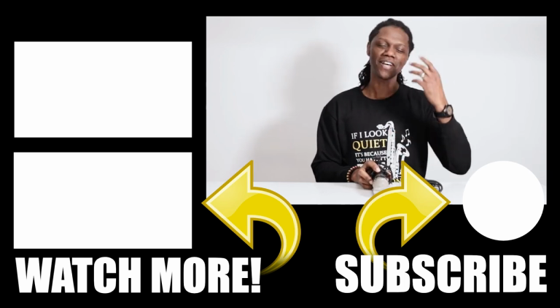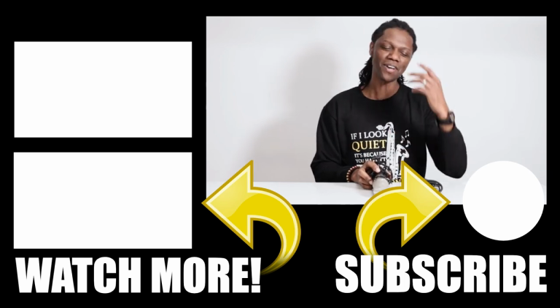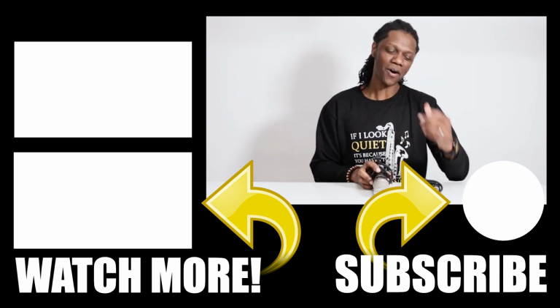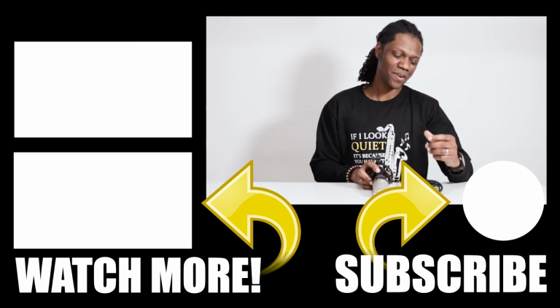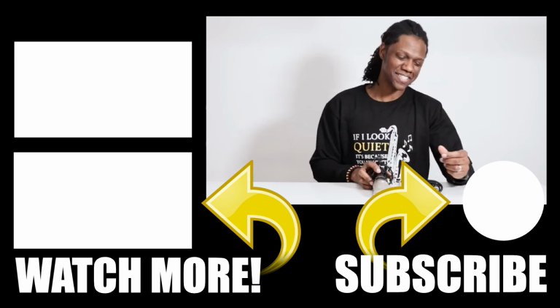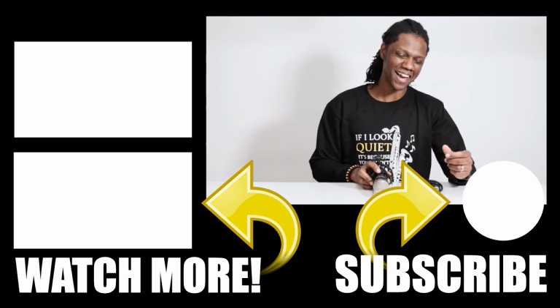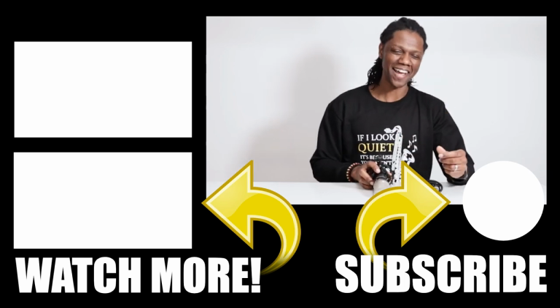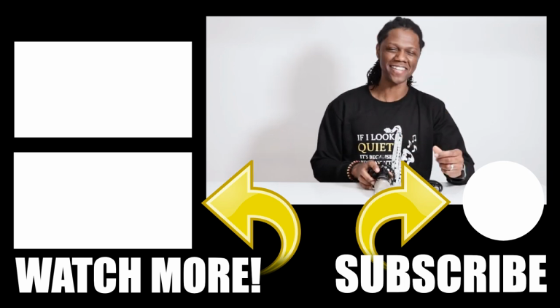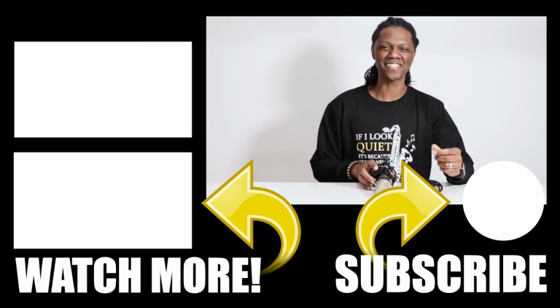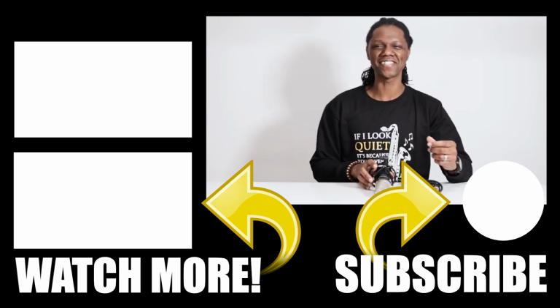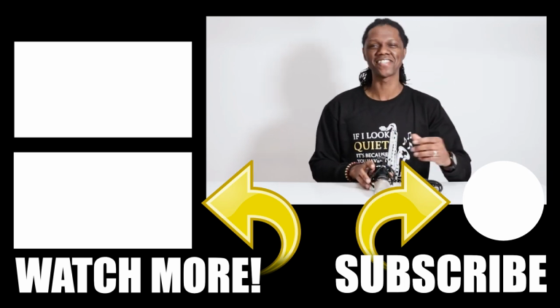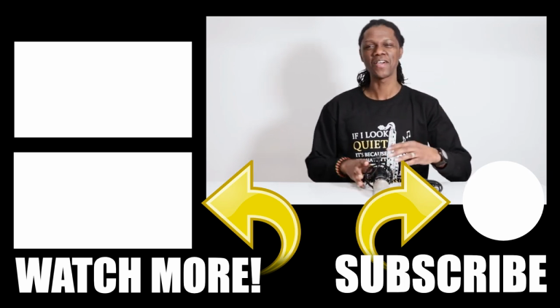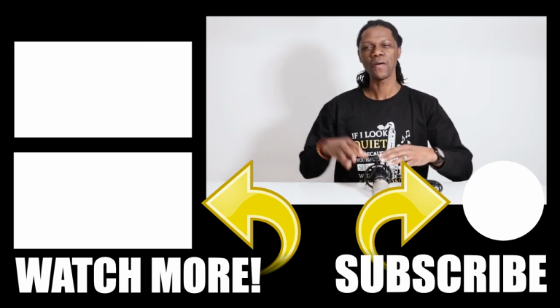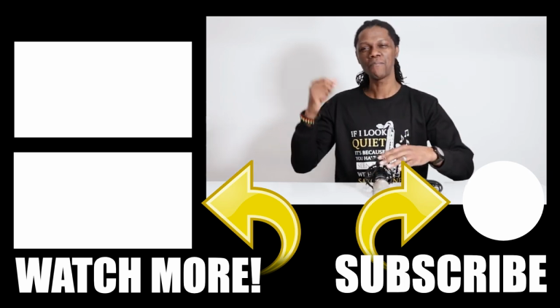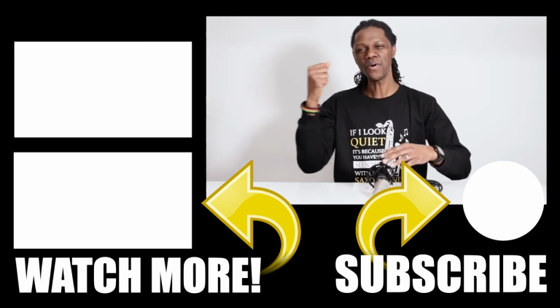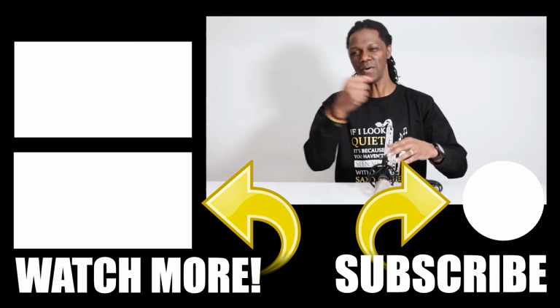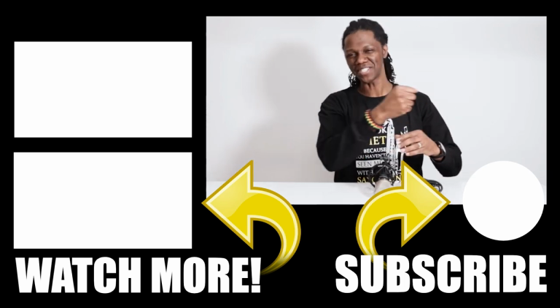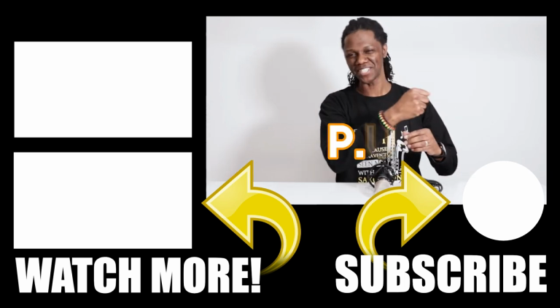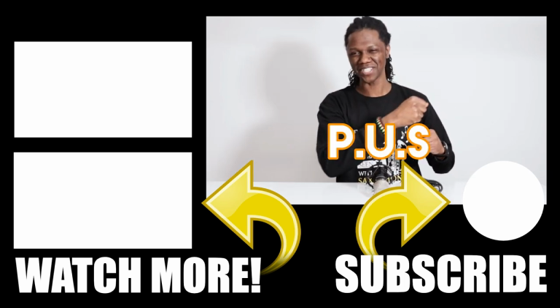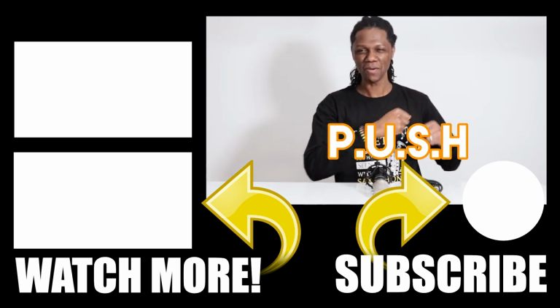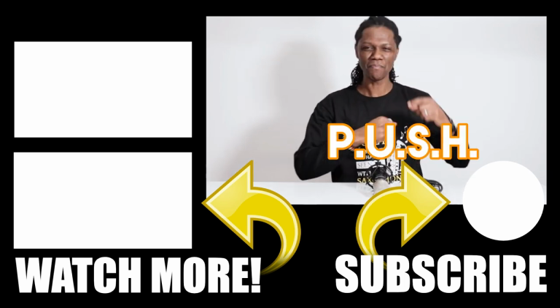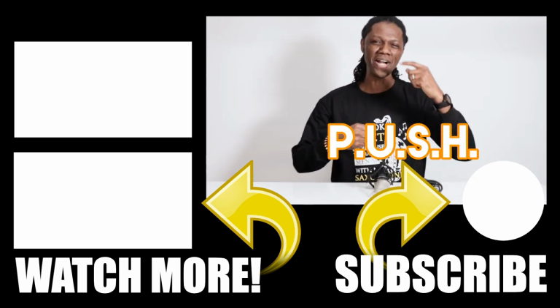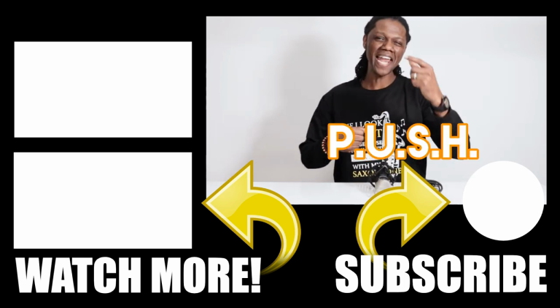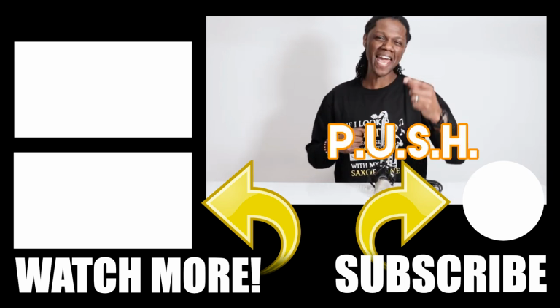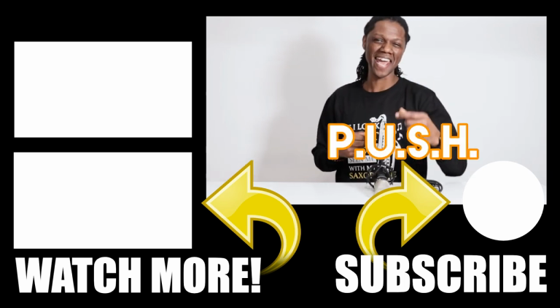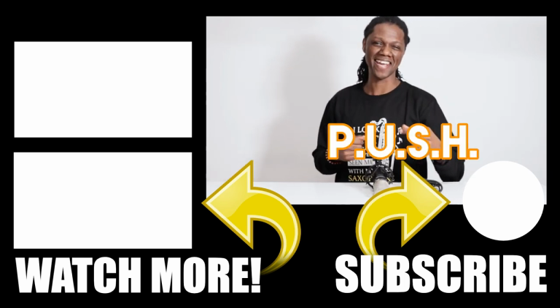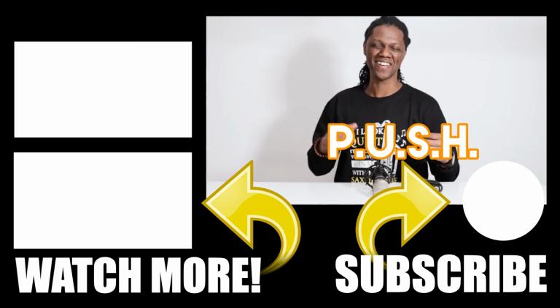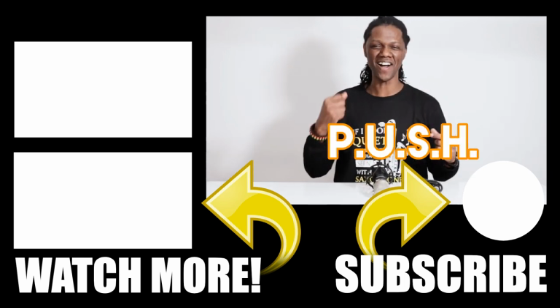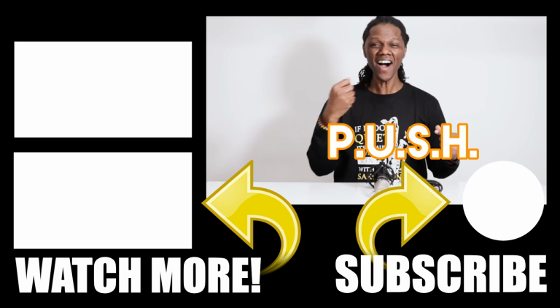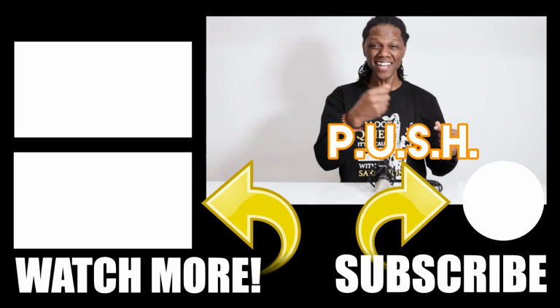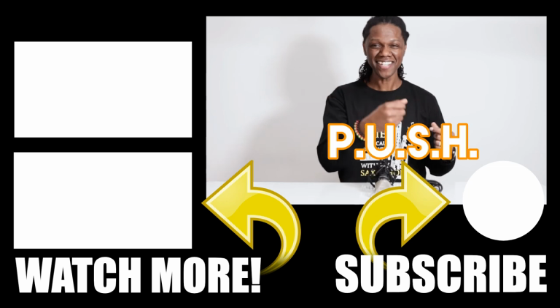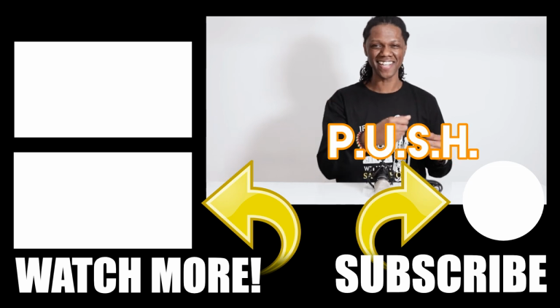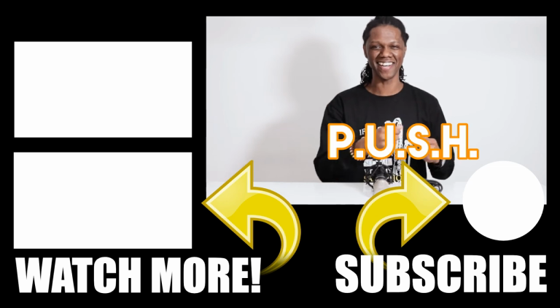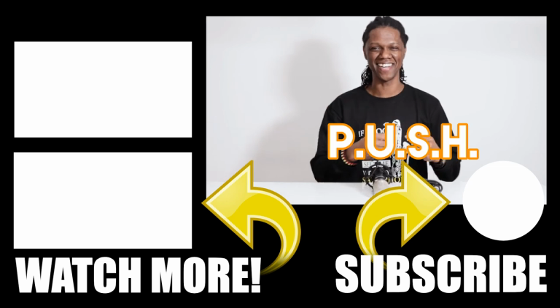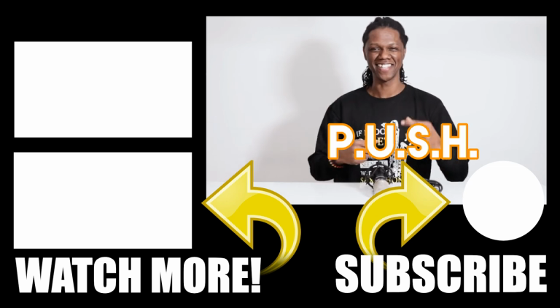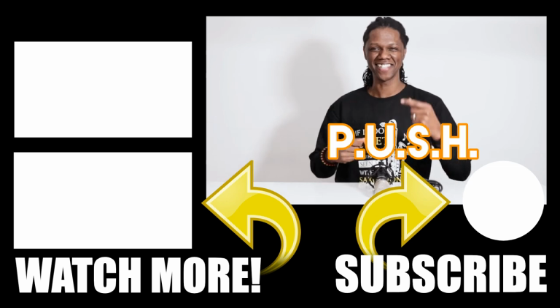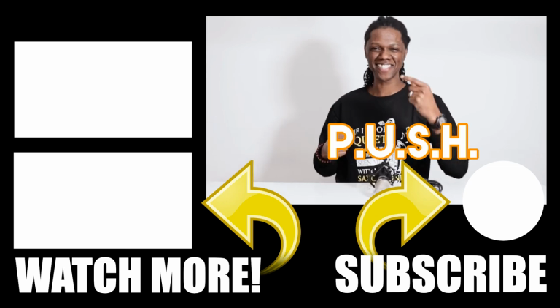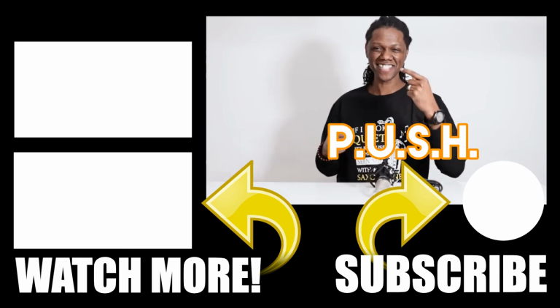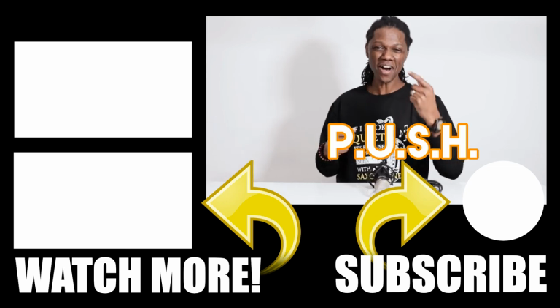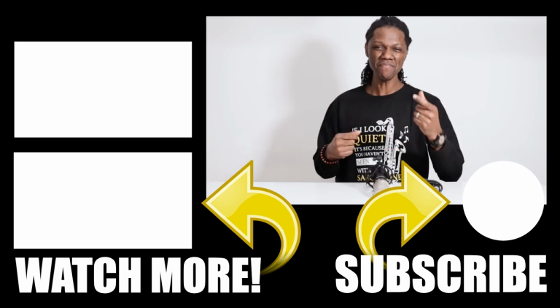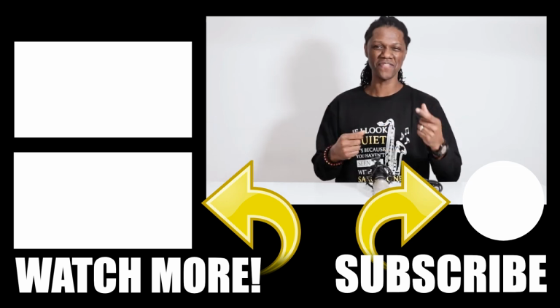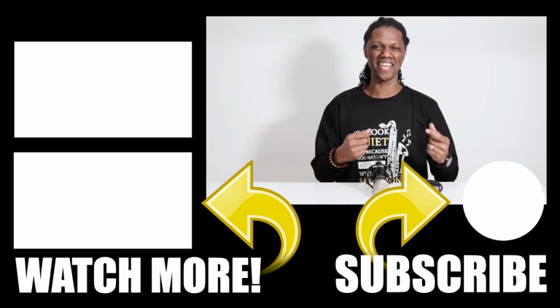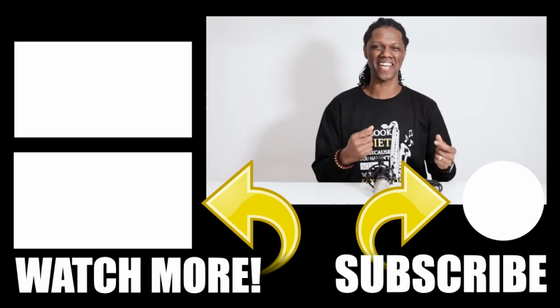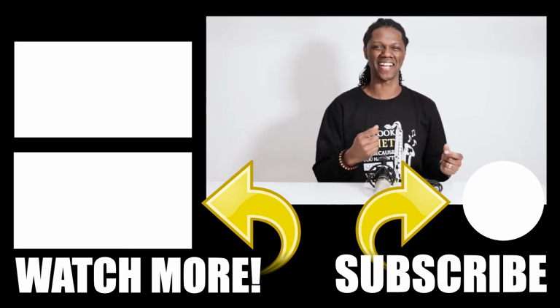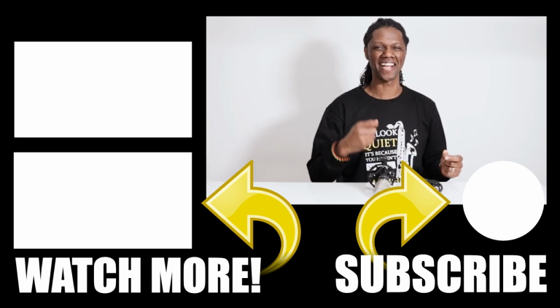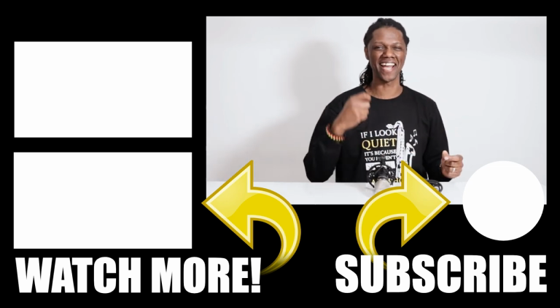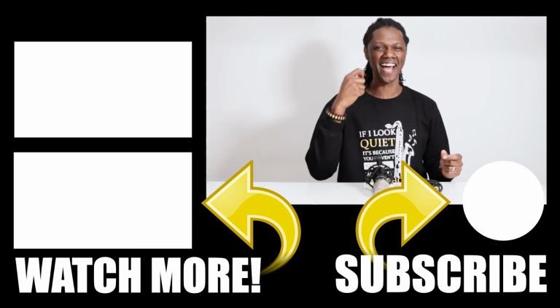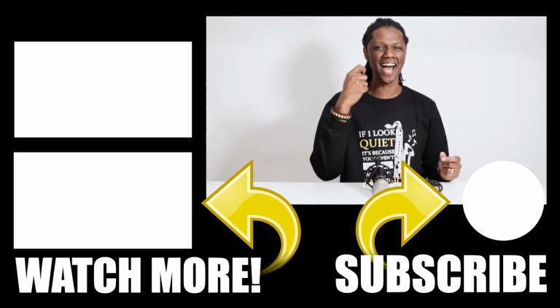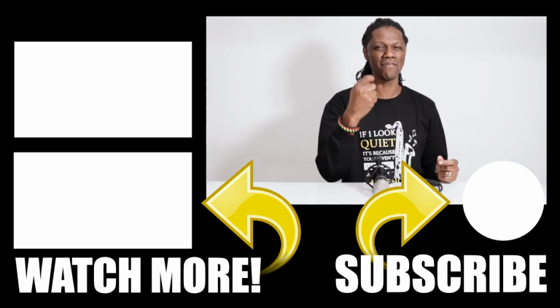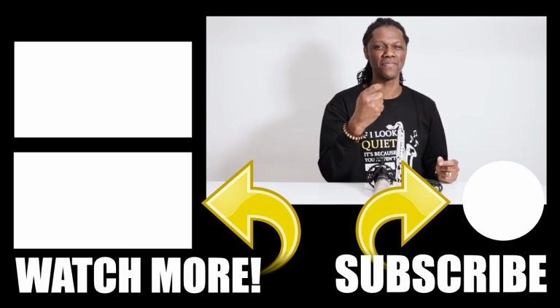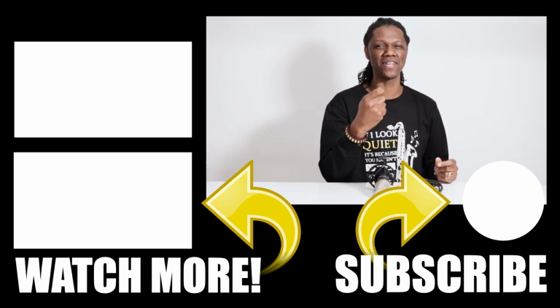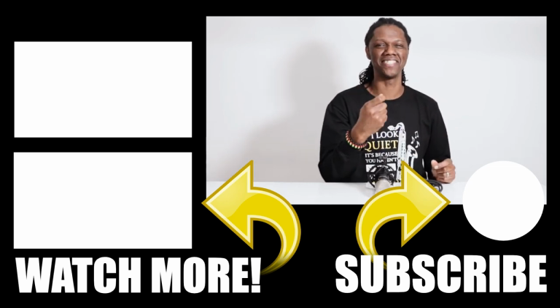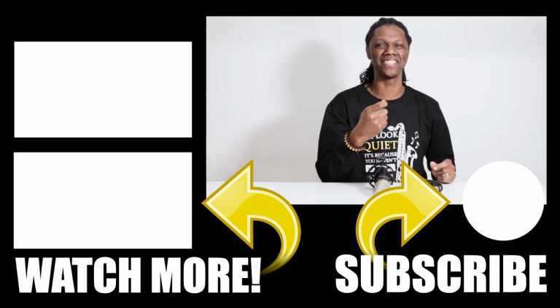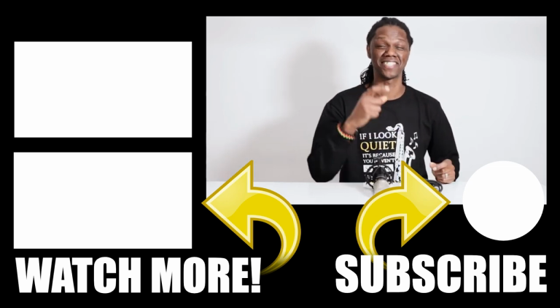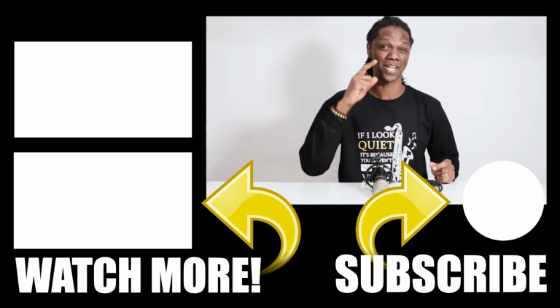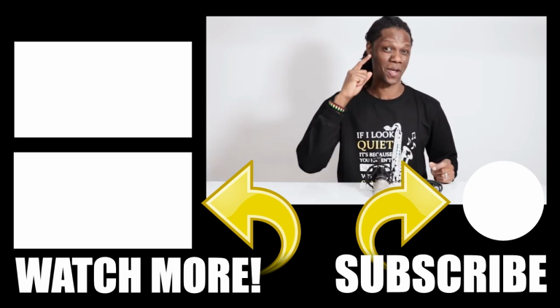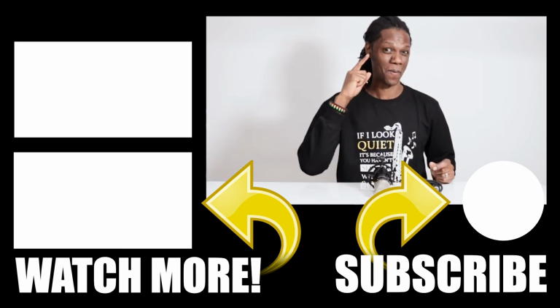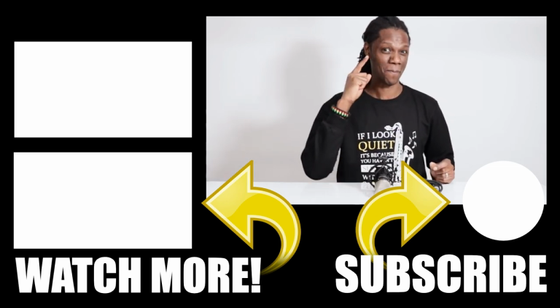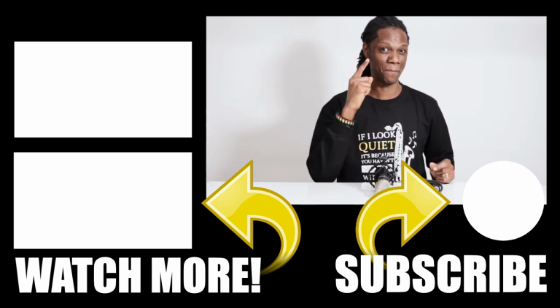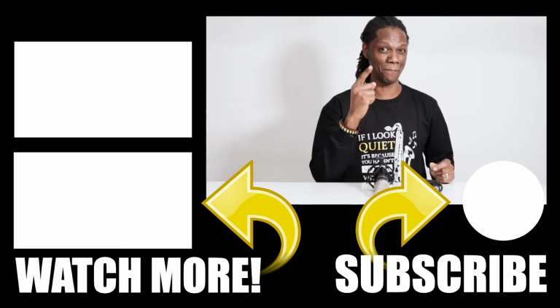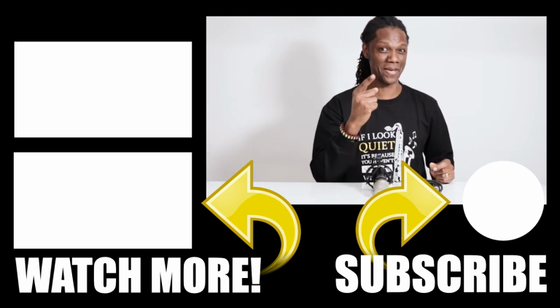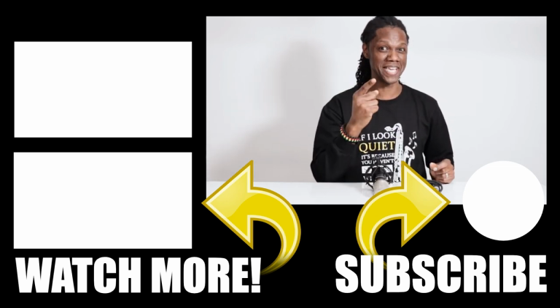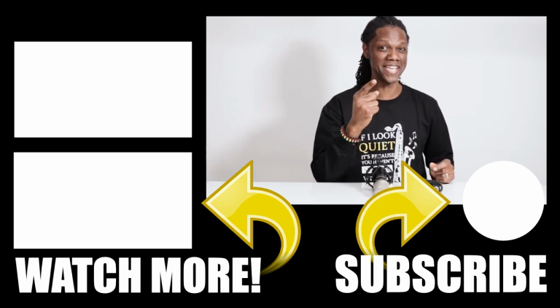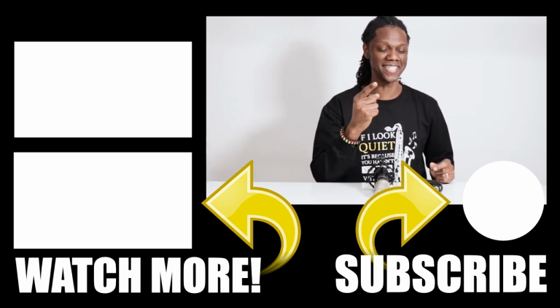So as always guys, push play until something happens. Peace.